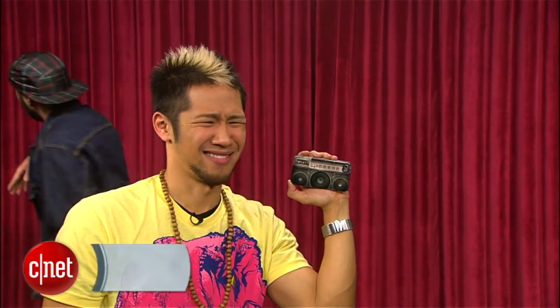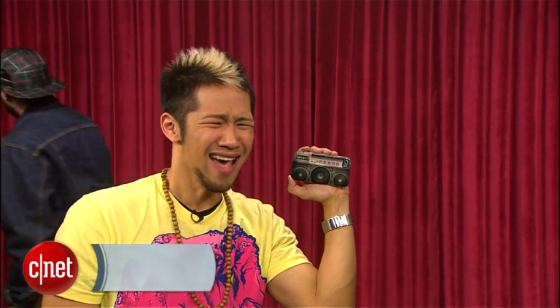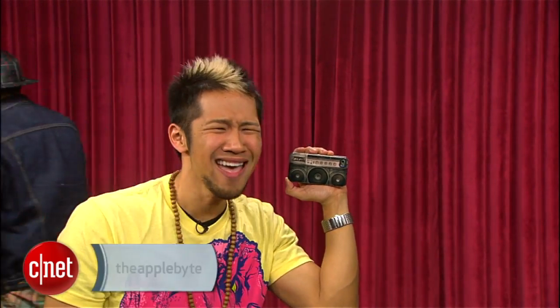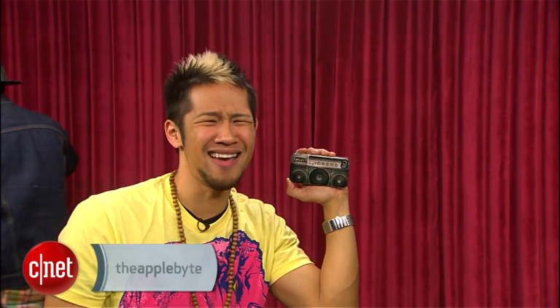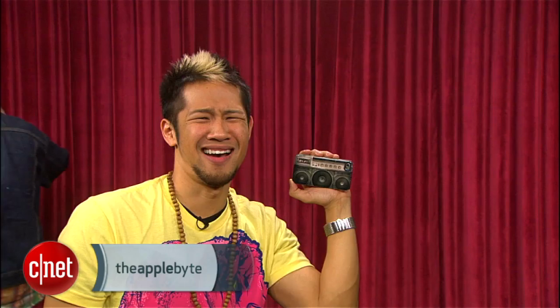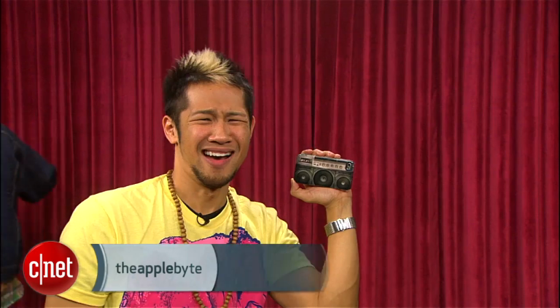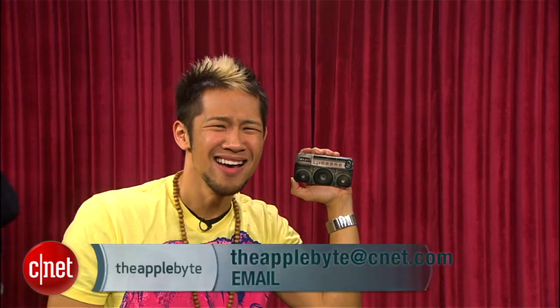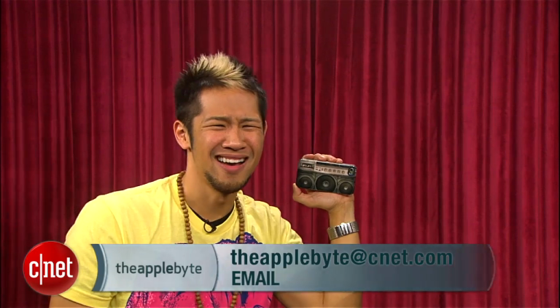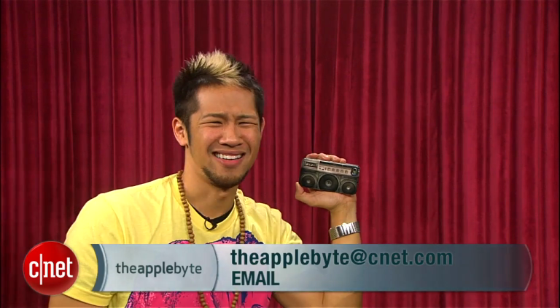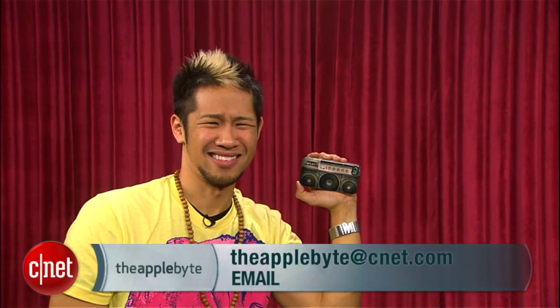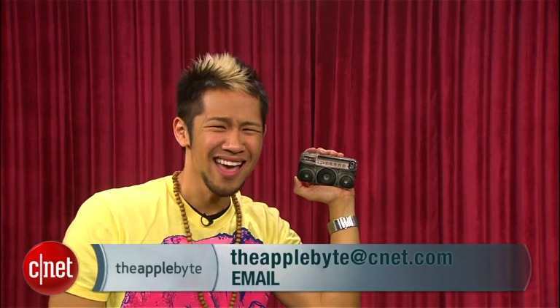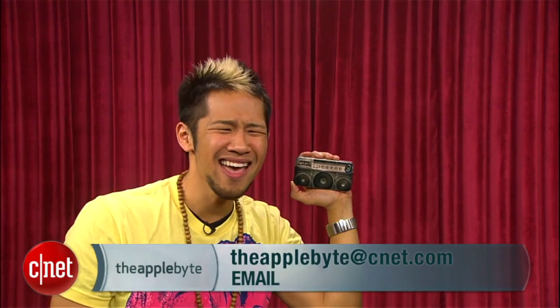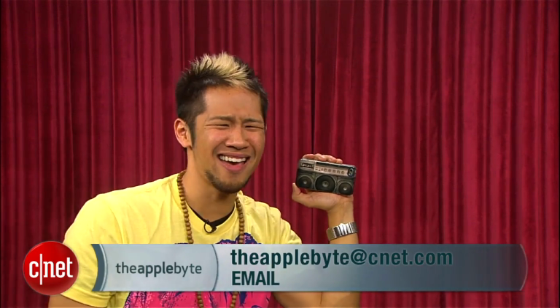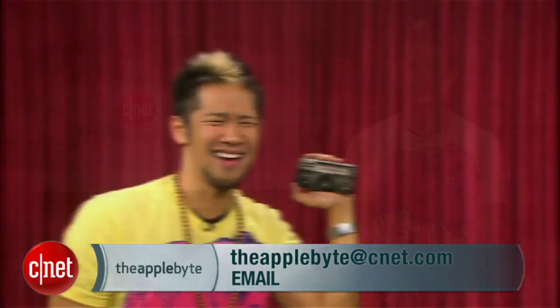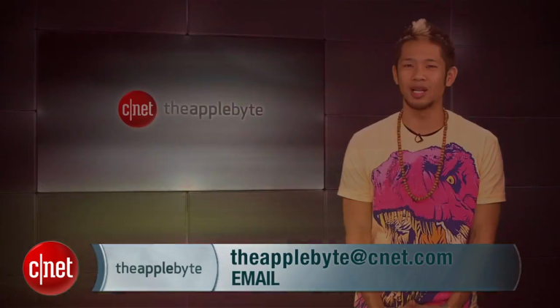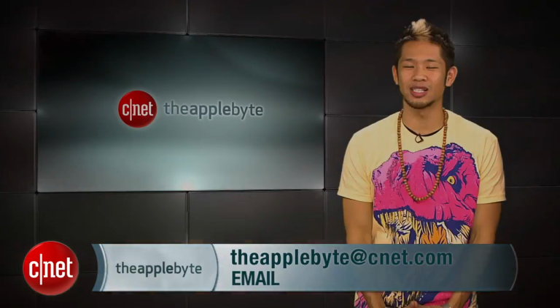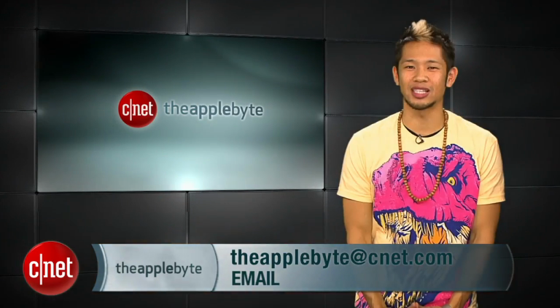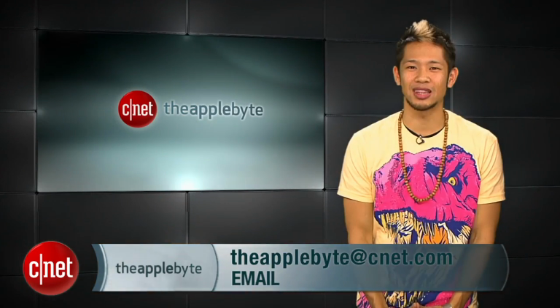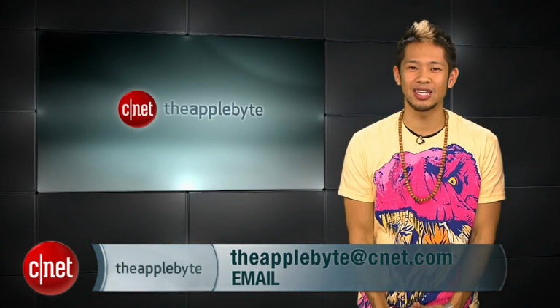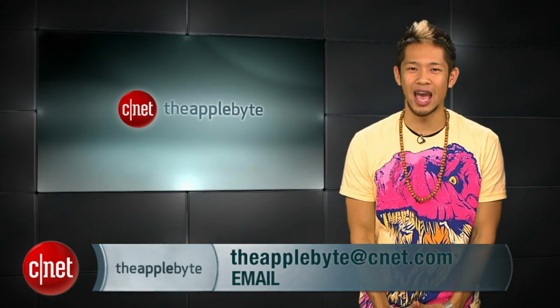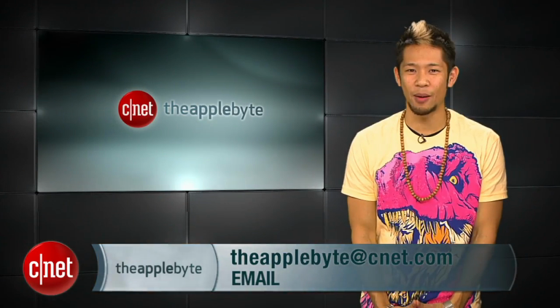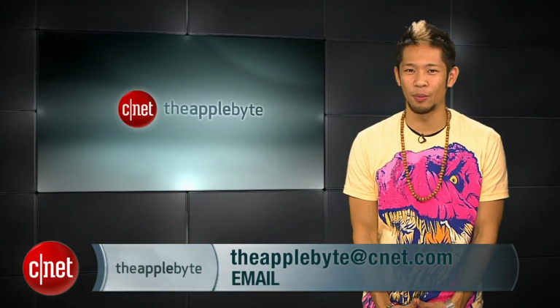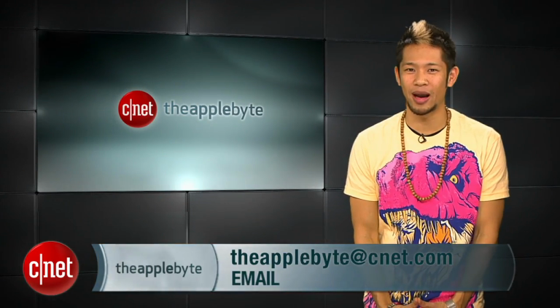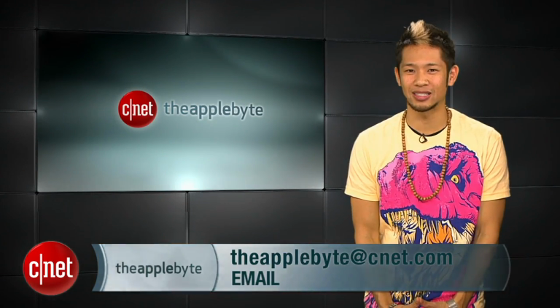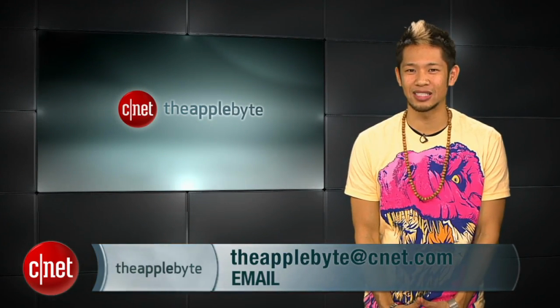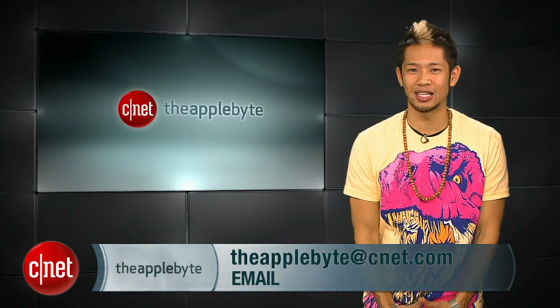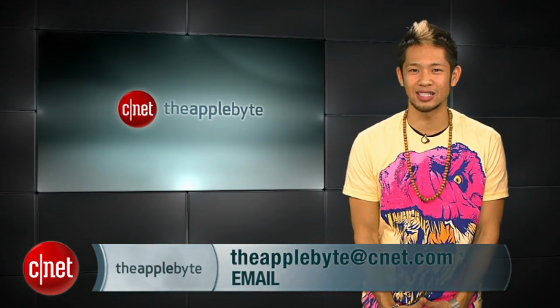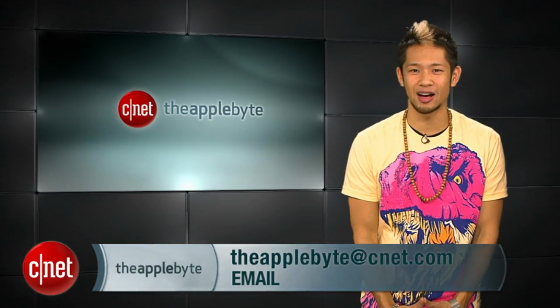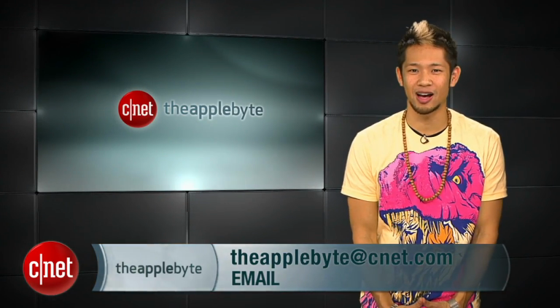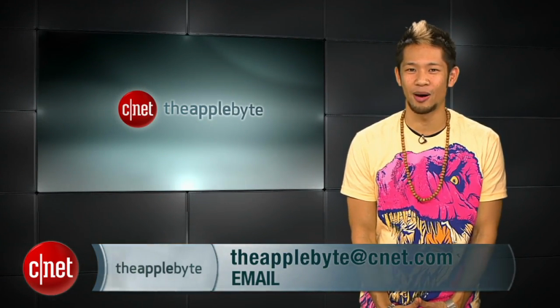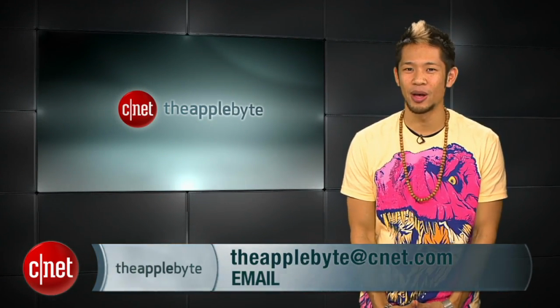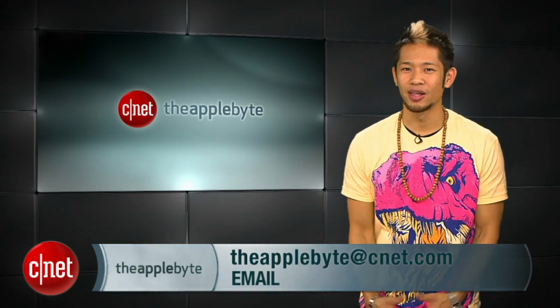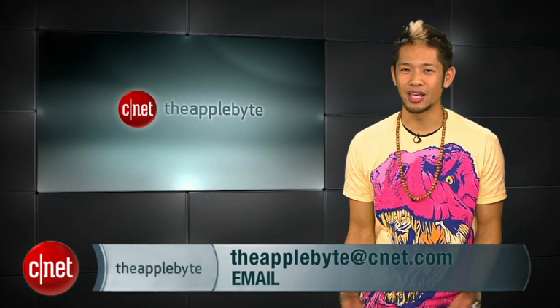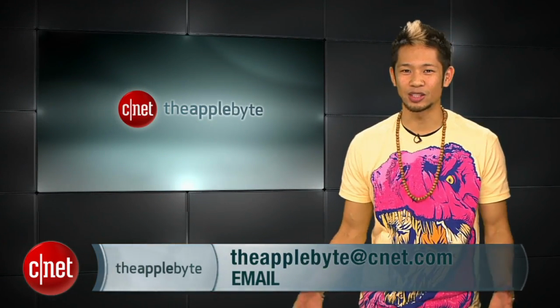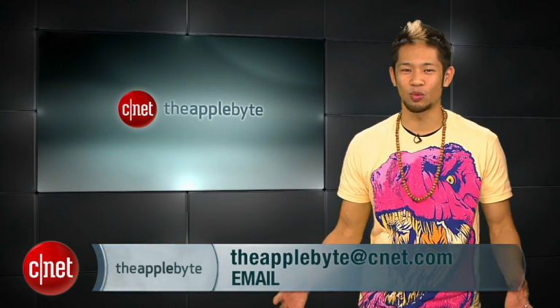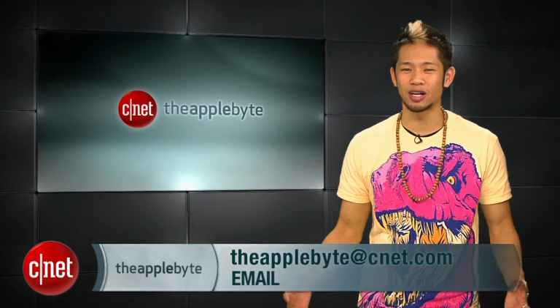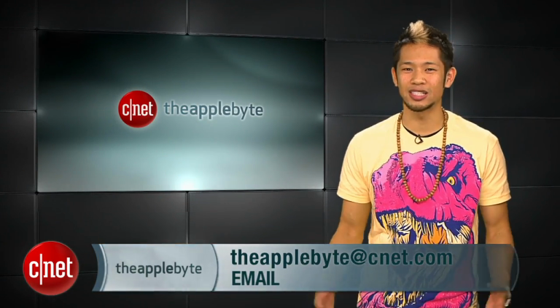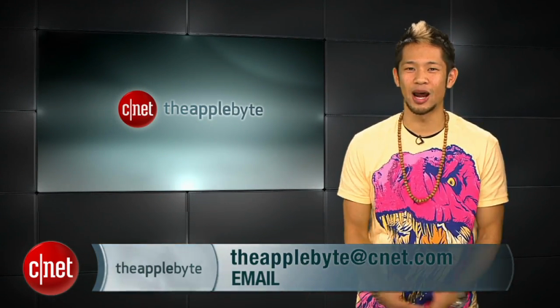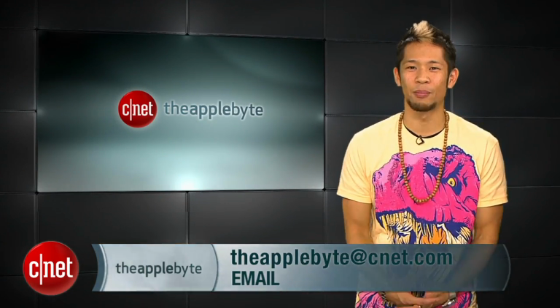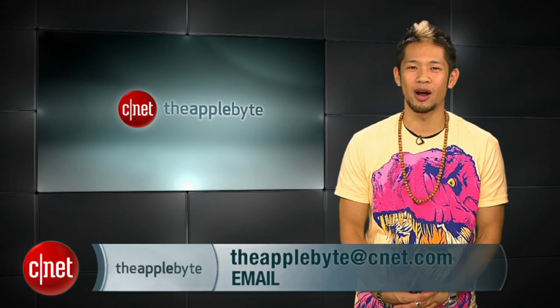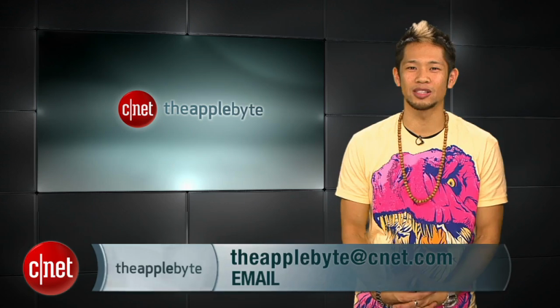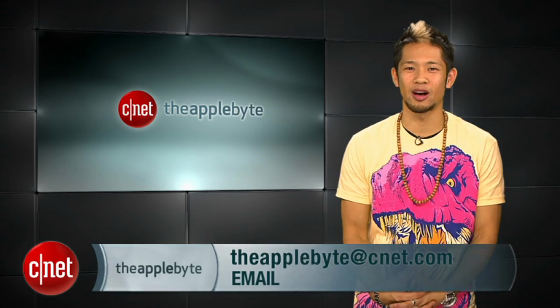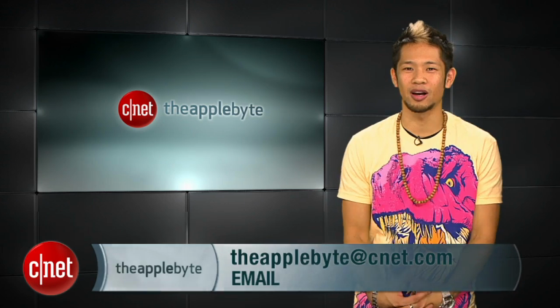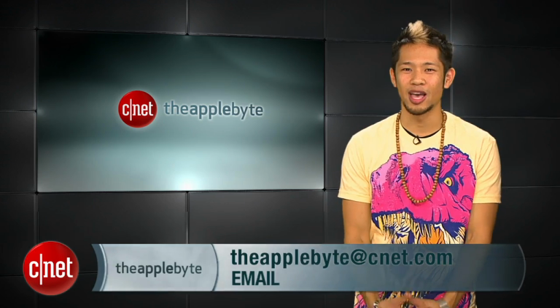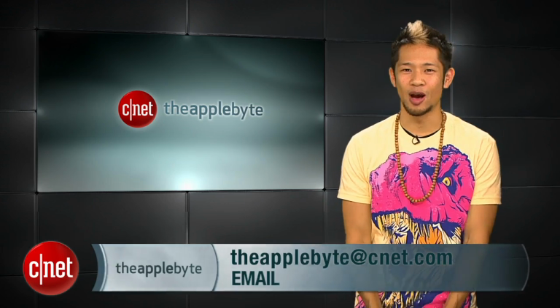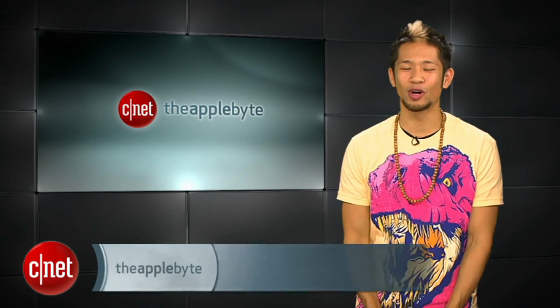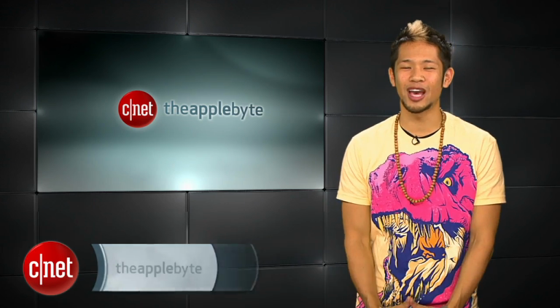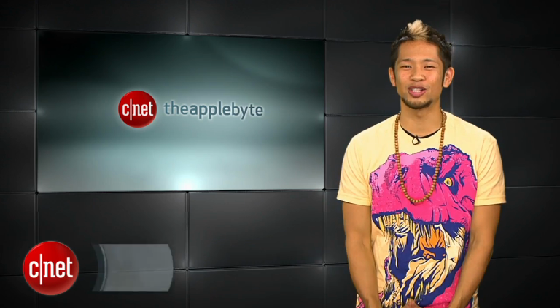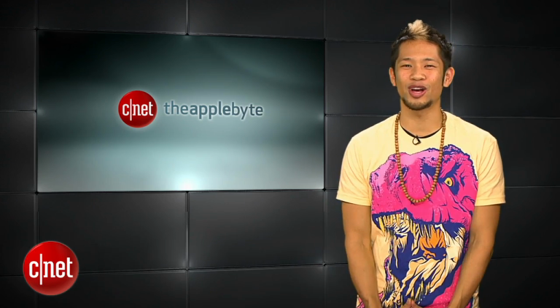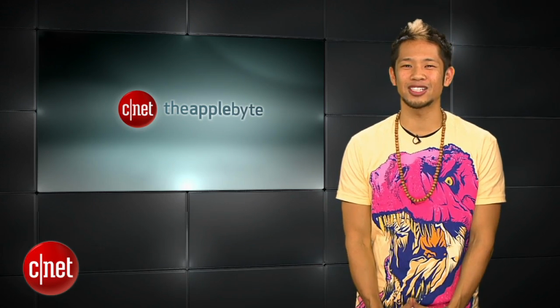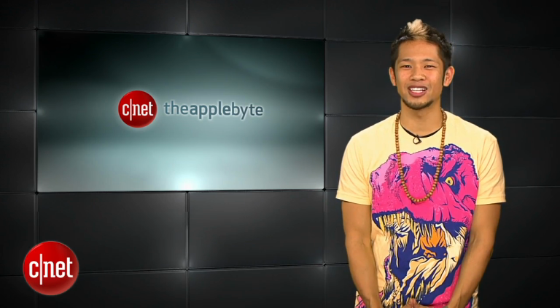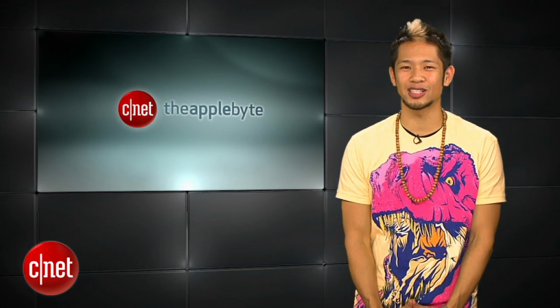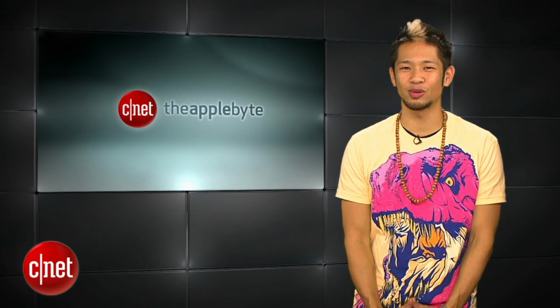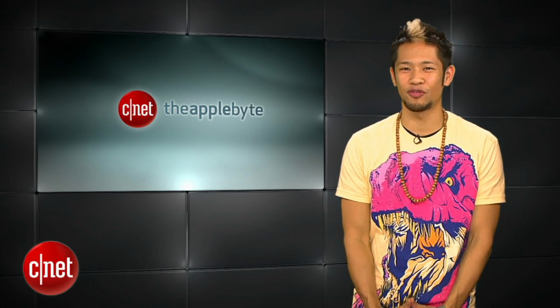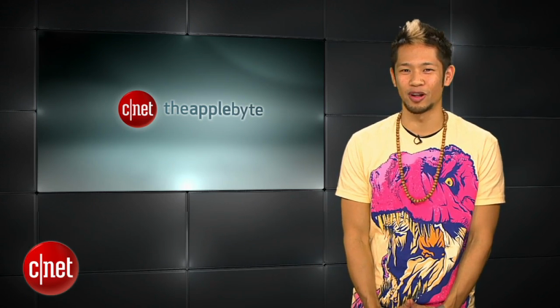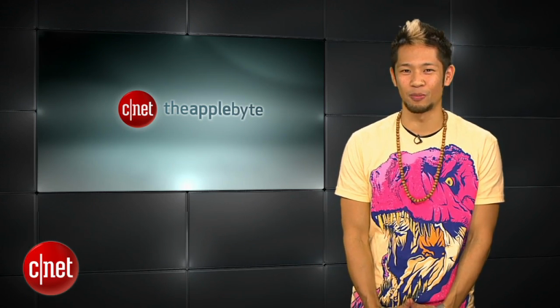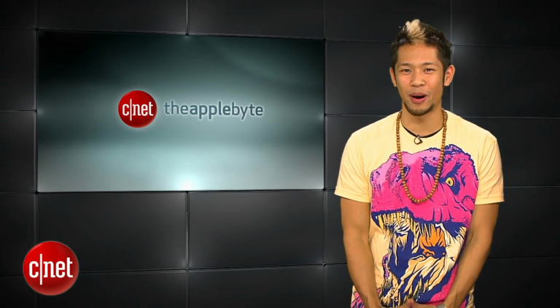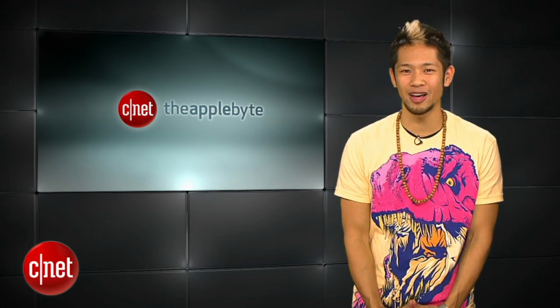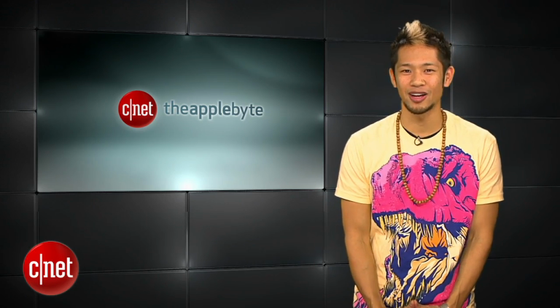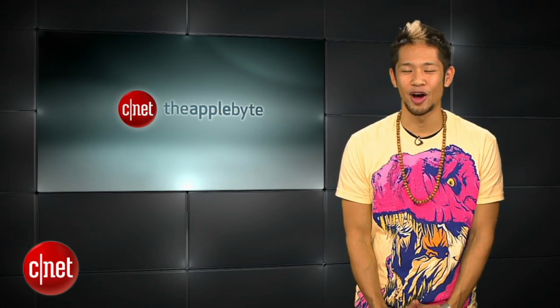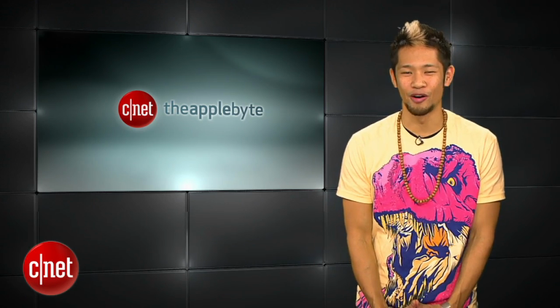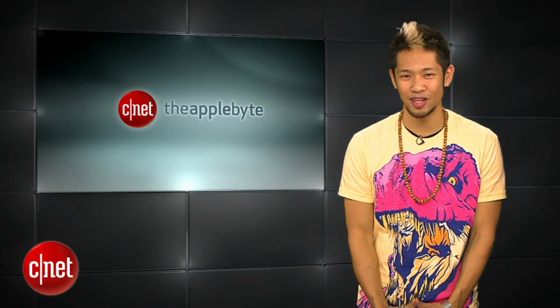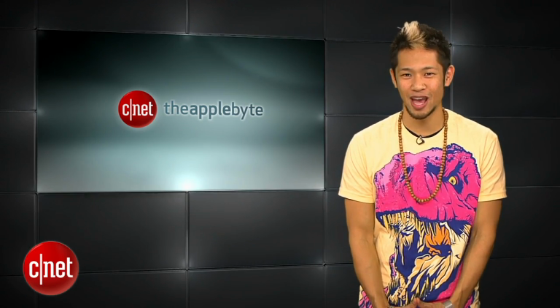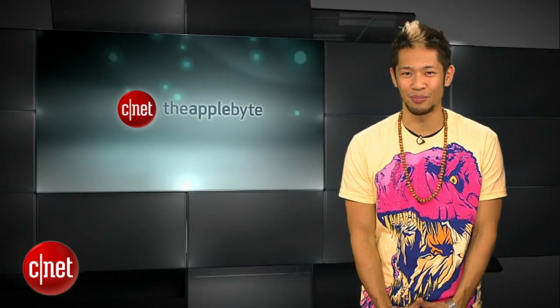All right, that's going to do it for this week's show. Email us at theapplebite@cnet.com. Thanks for watching. I'm Brian Tong, and we'll catch you guys next week for another Bite of the Apple.